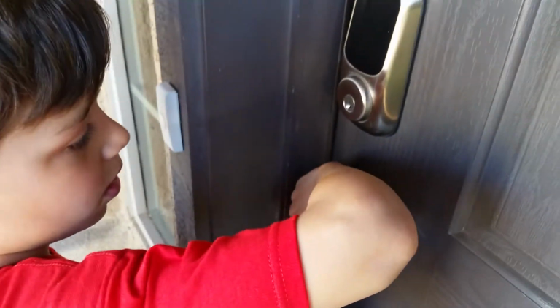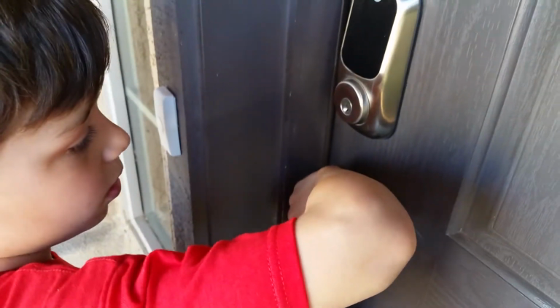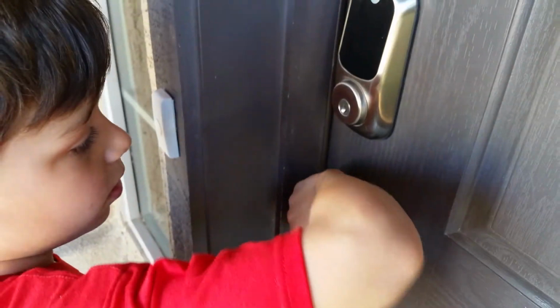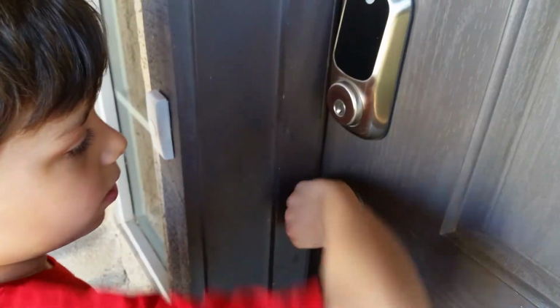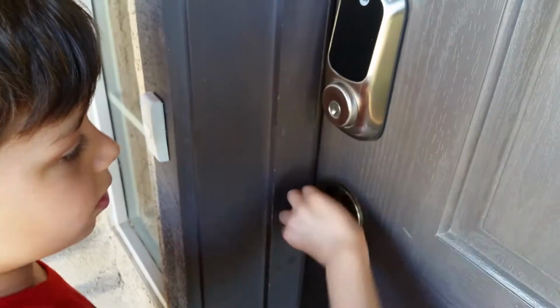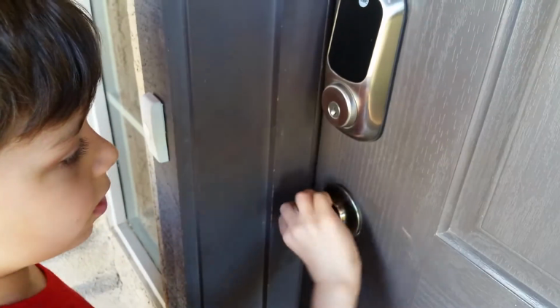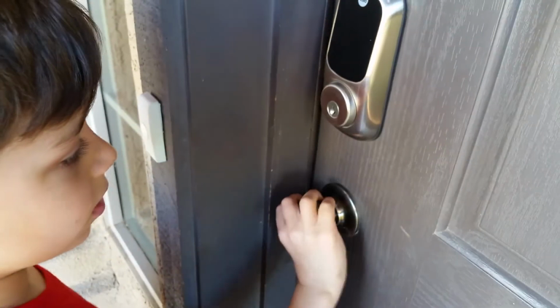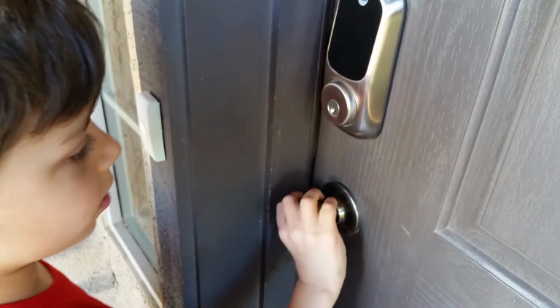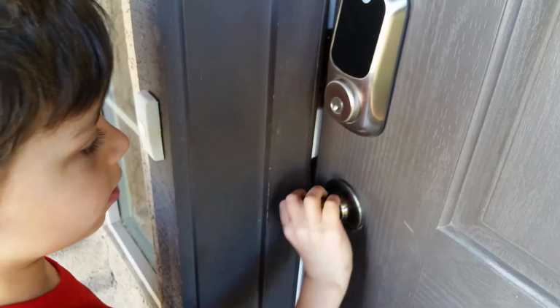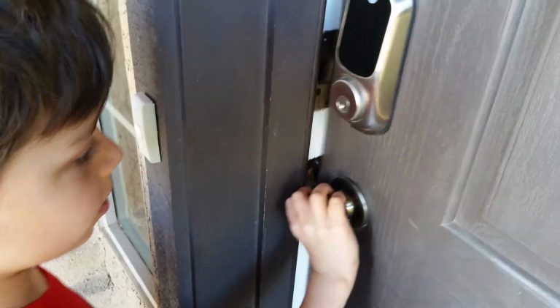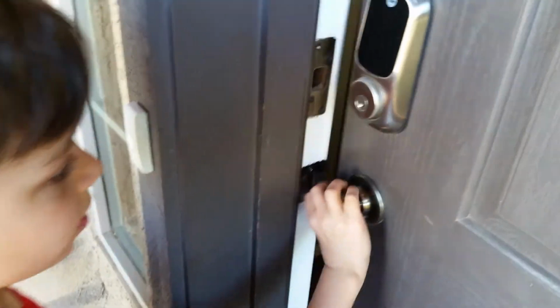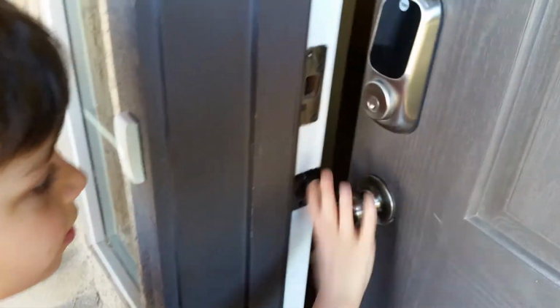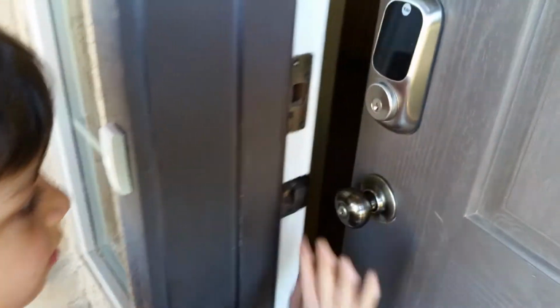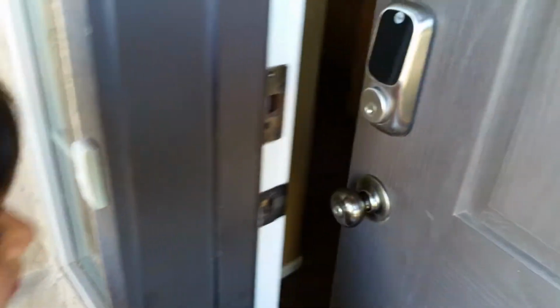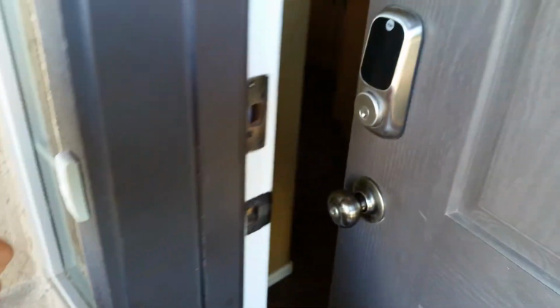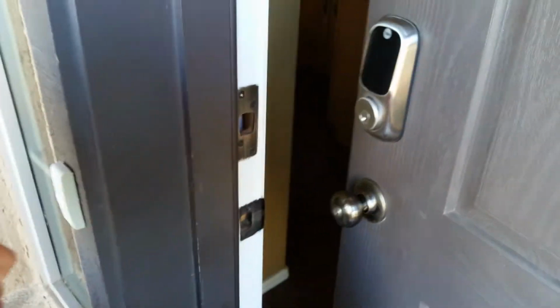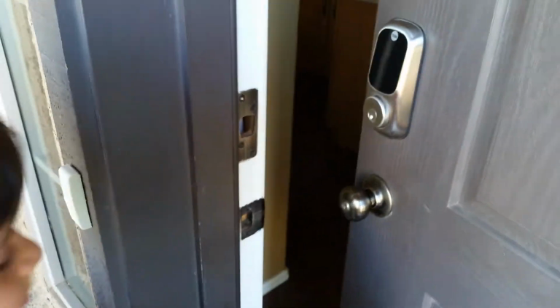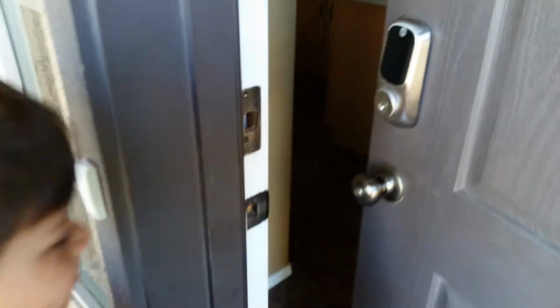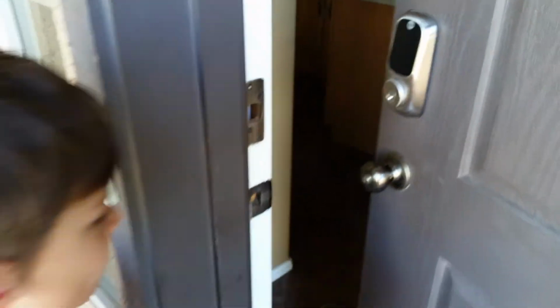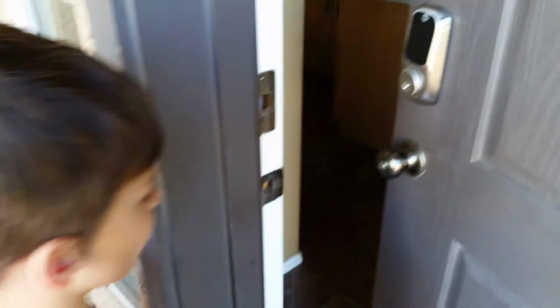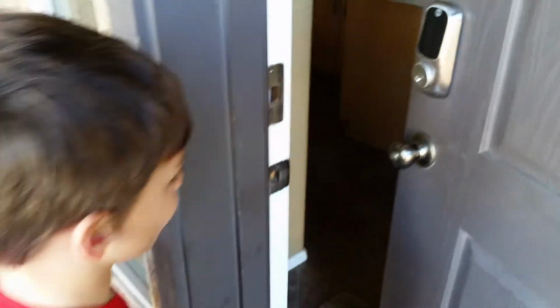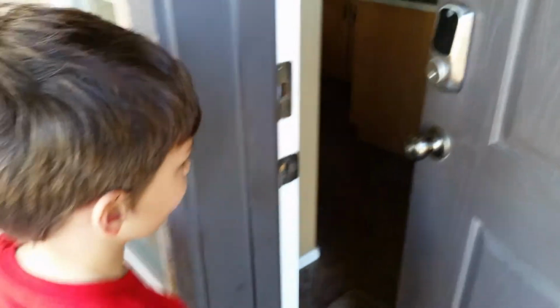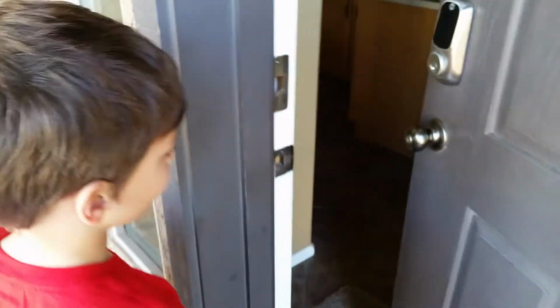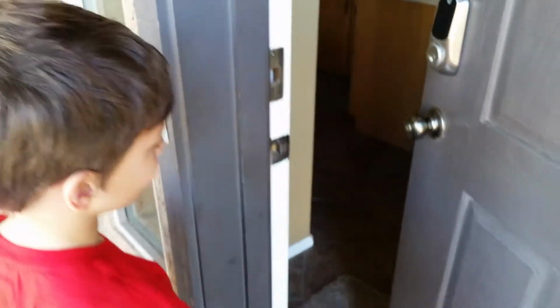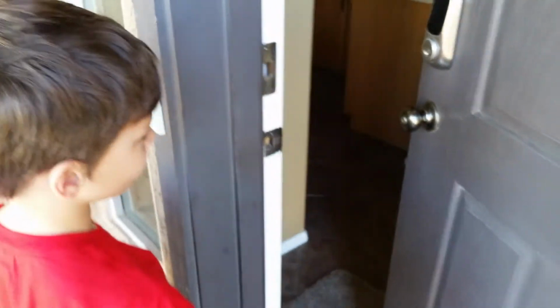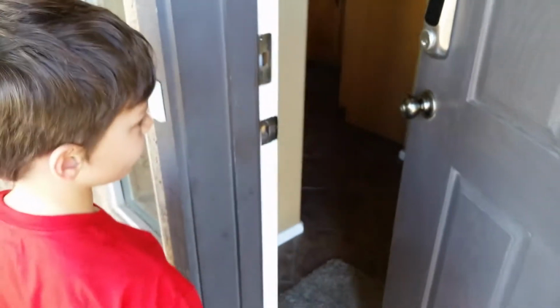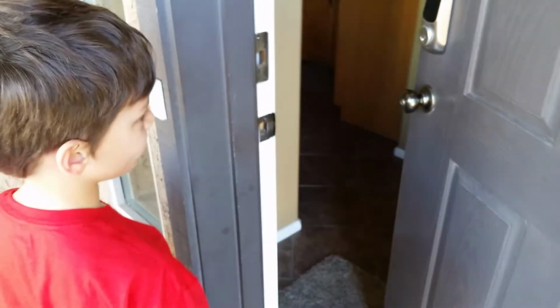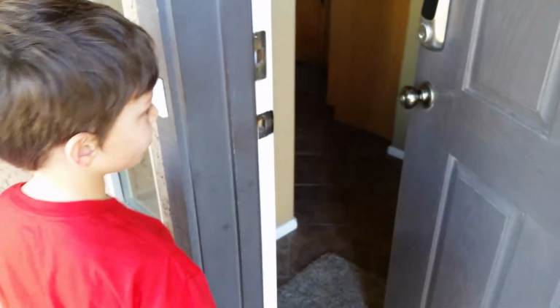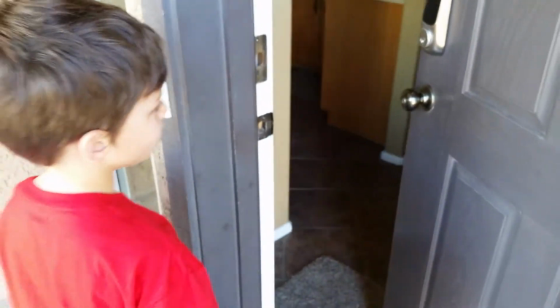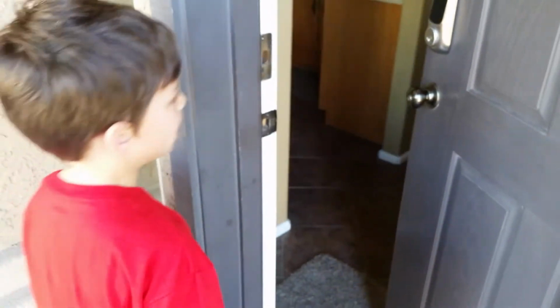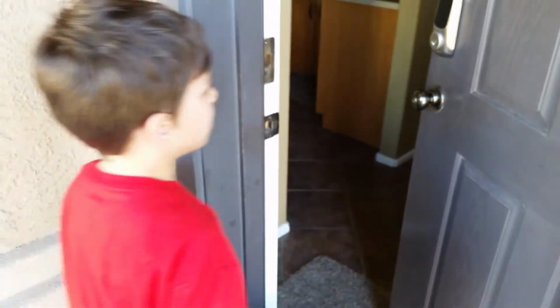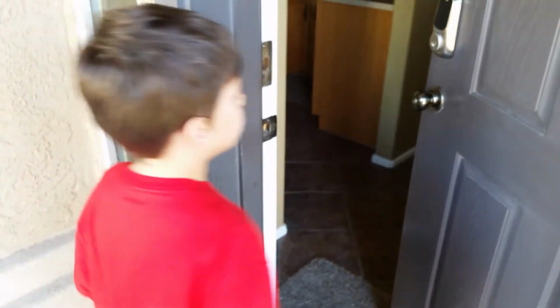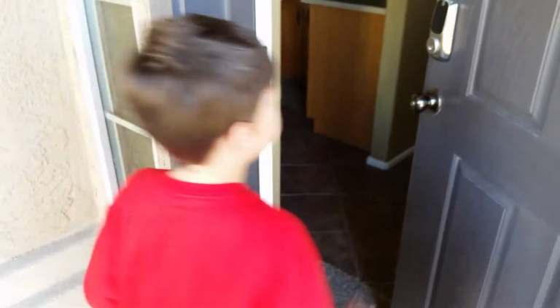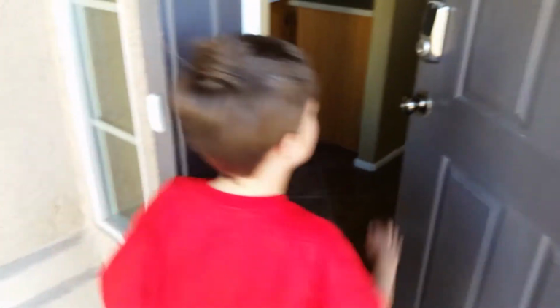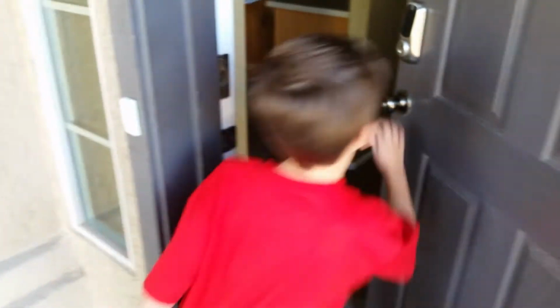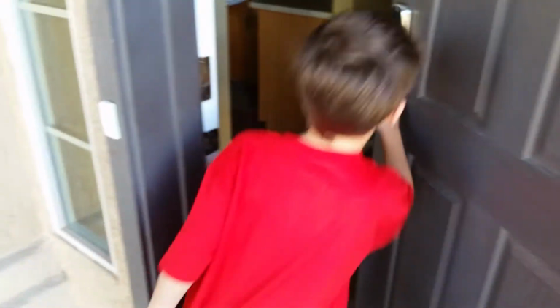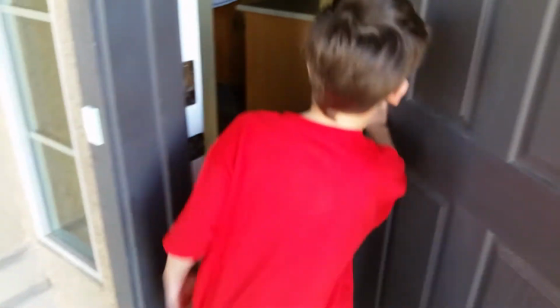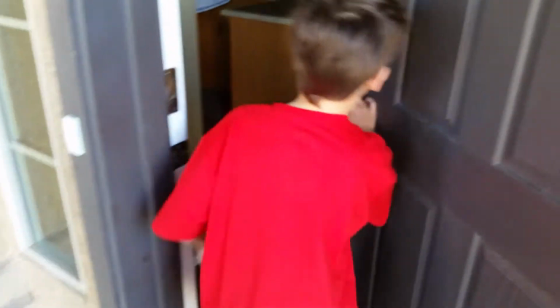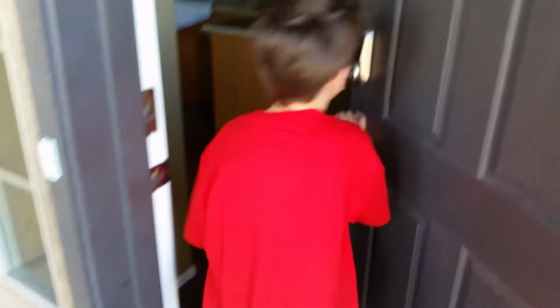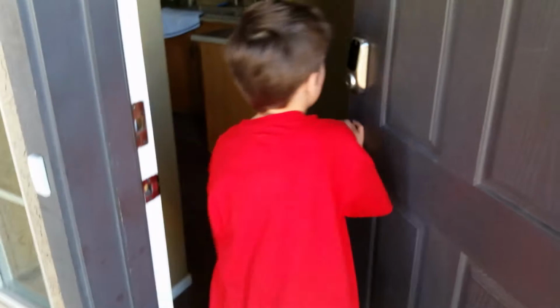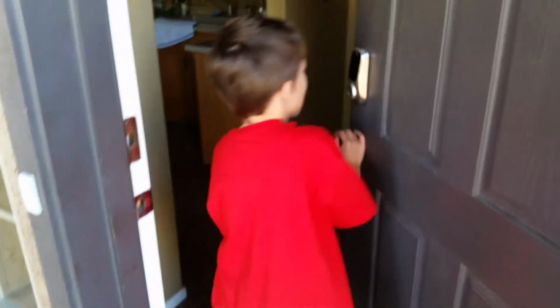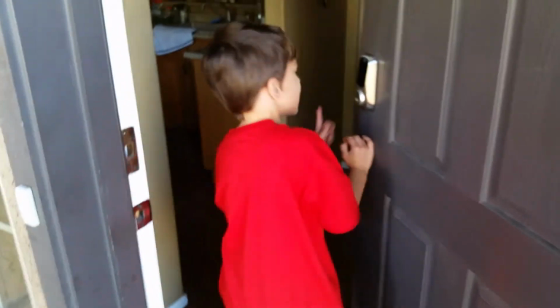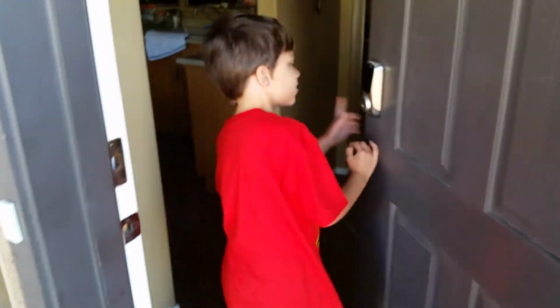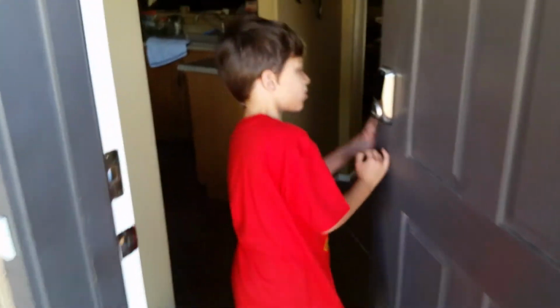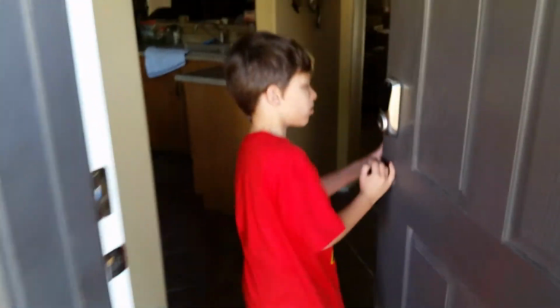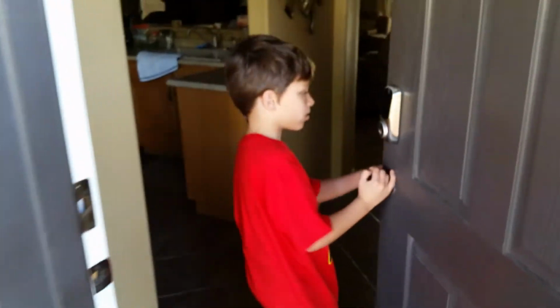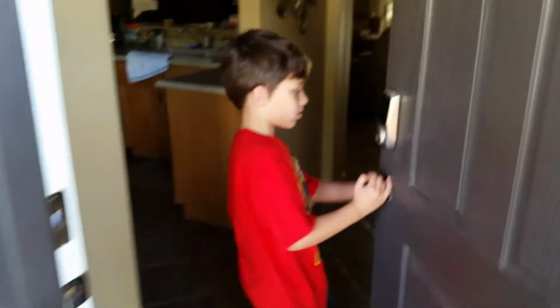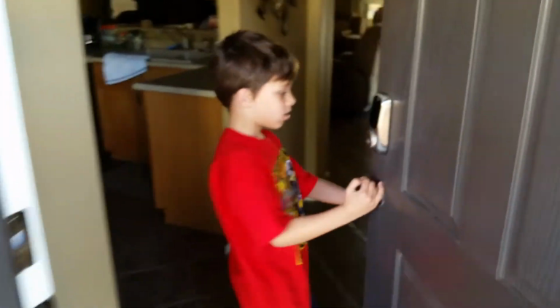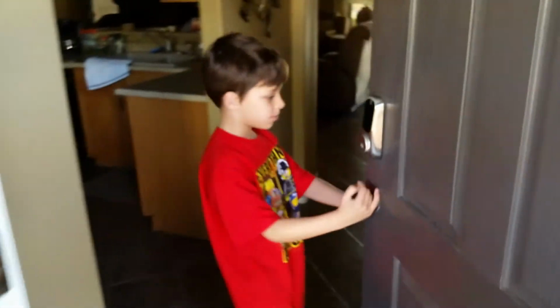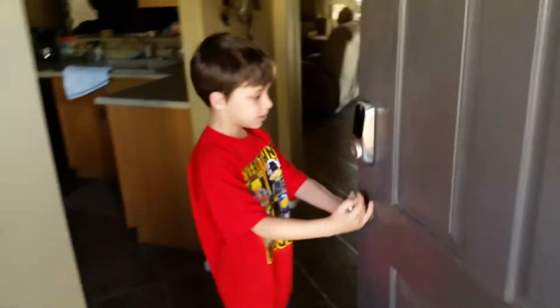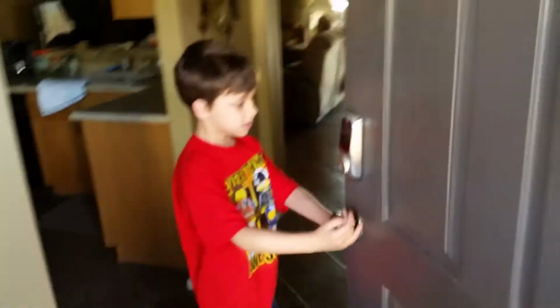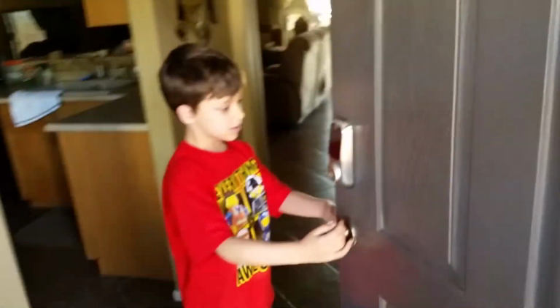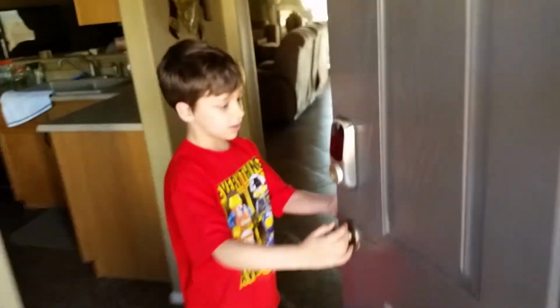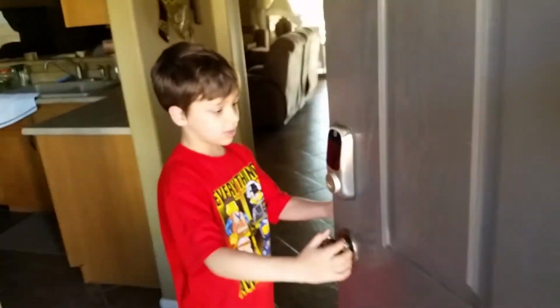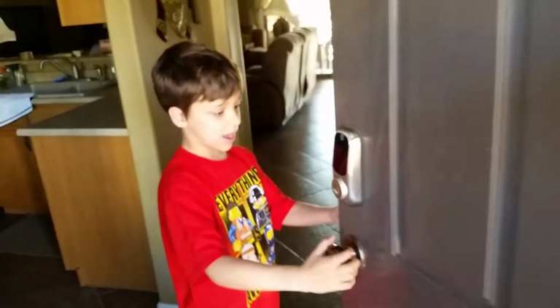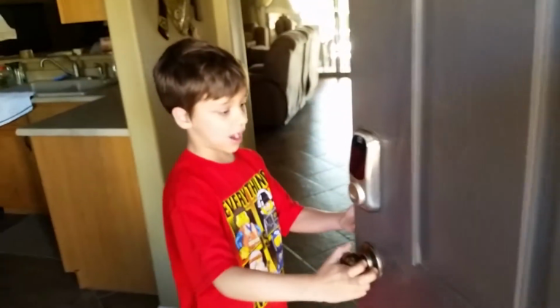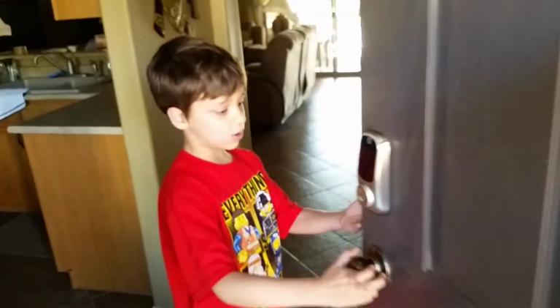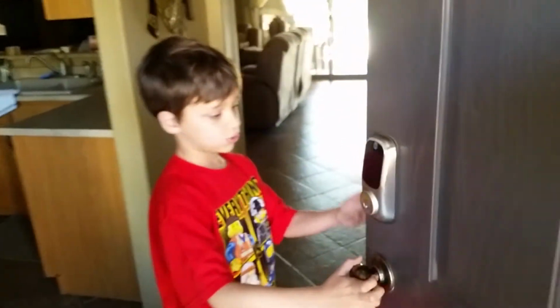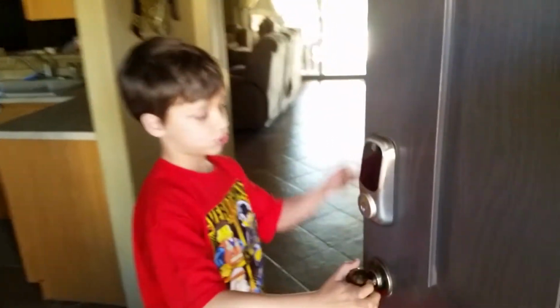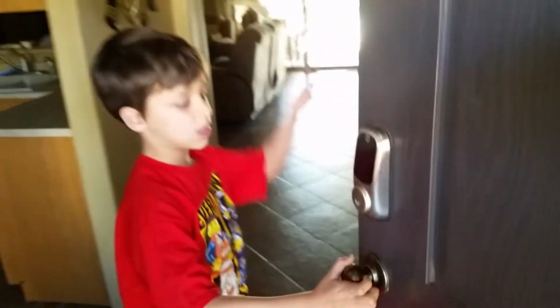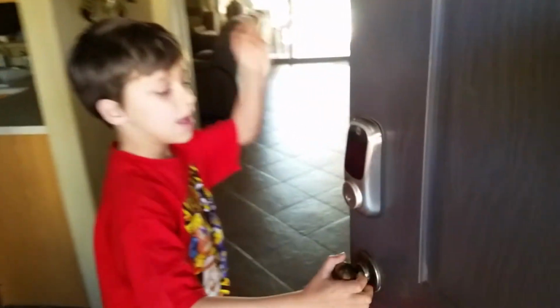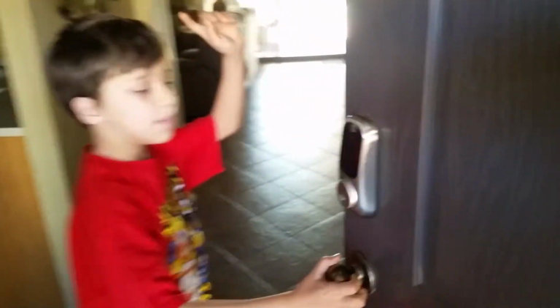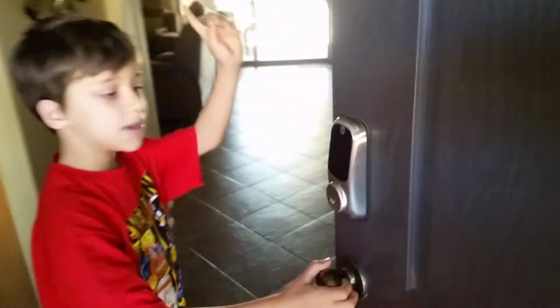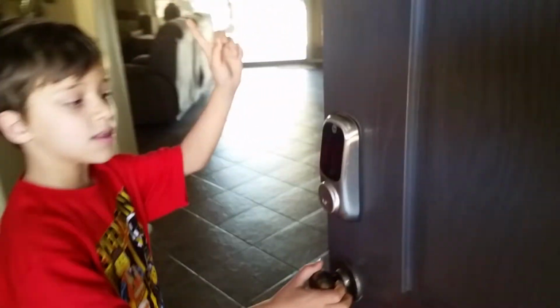So the door is open now. Wow, you opened the door! Look, as you come inside the house, don't forget that.